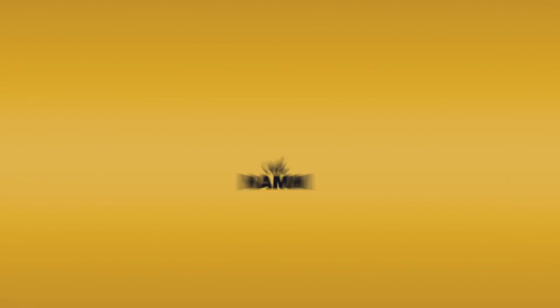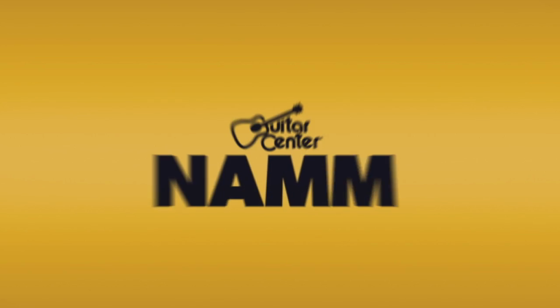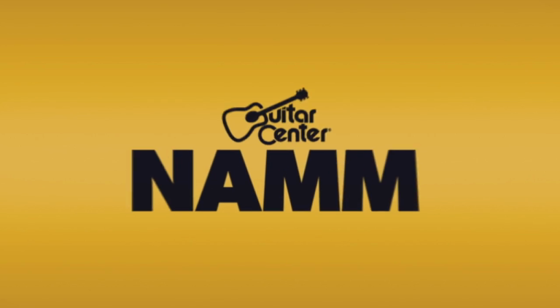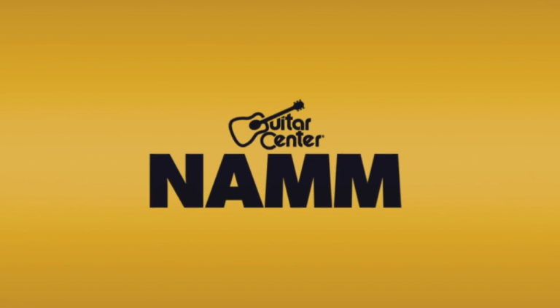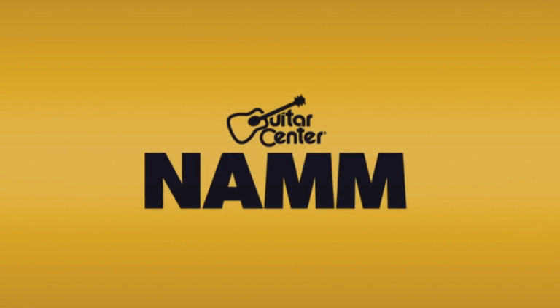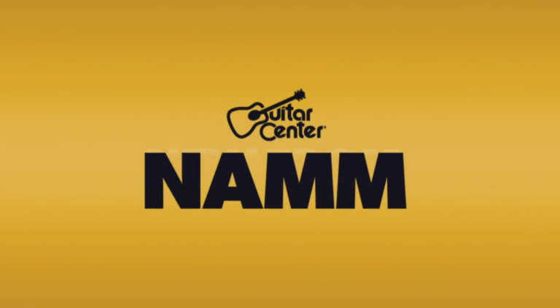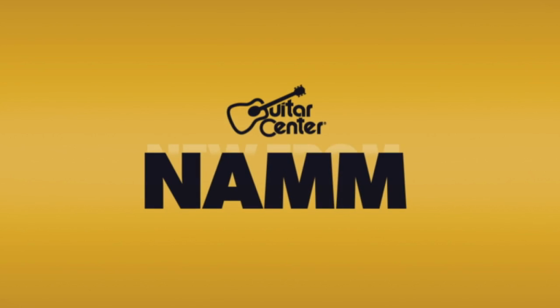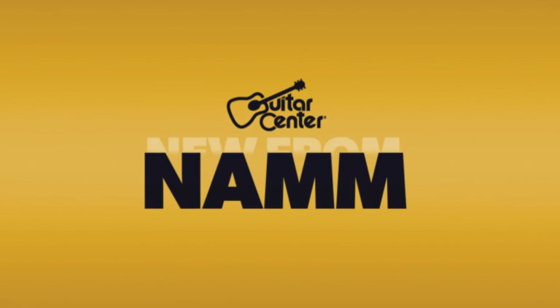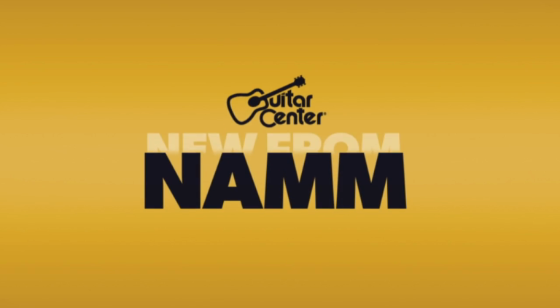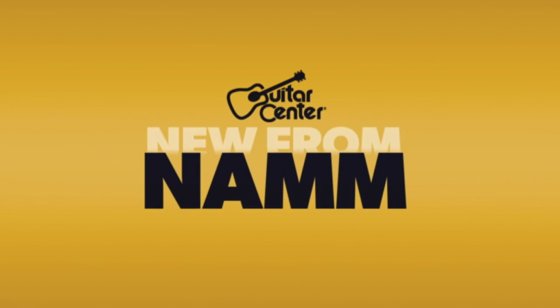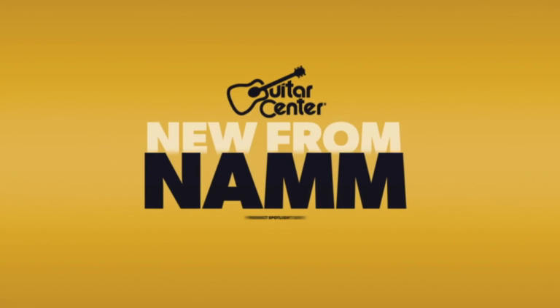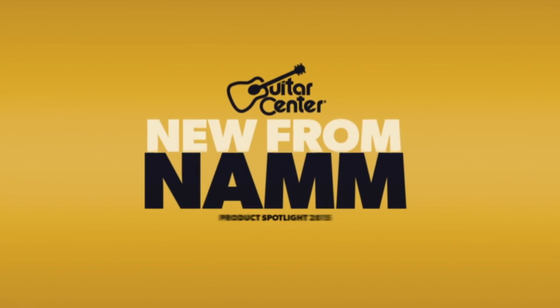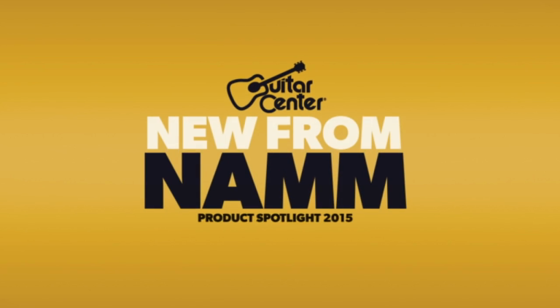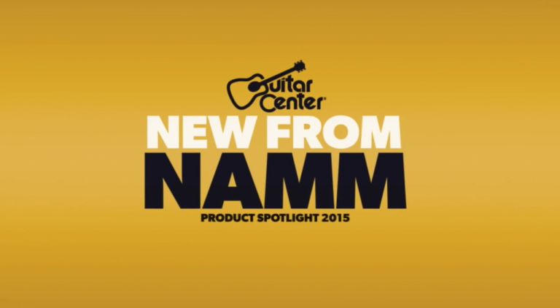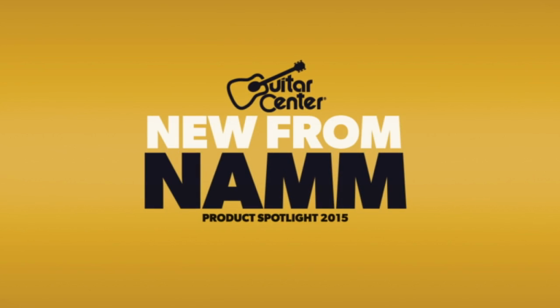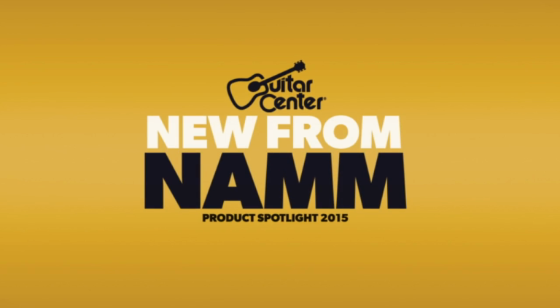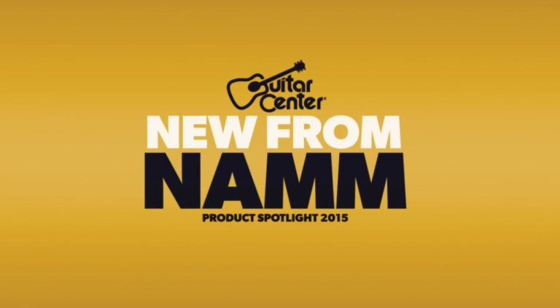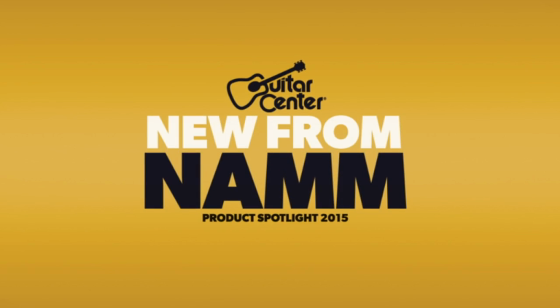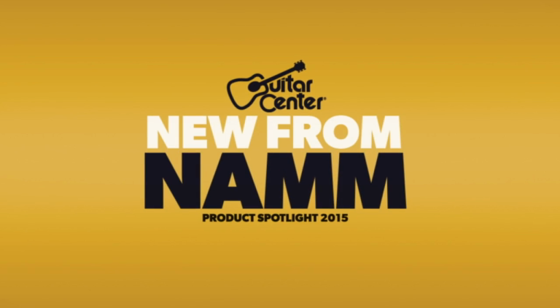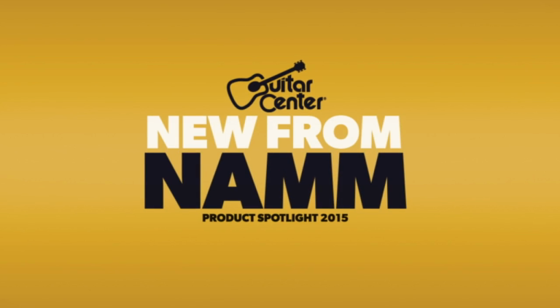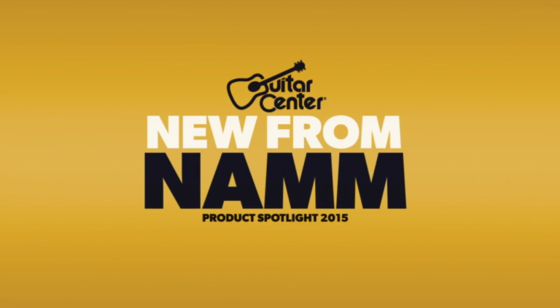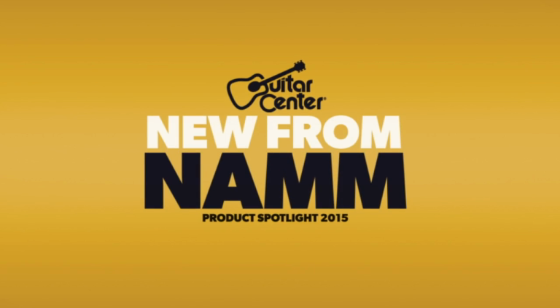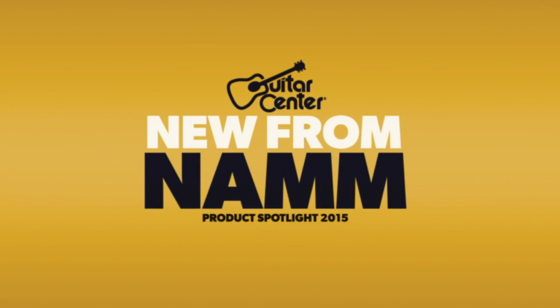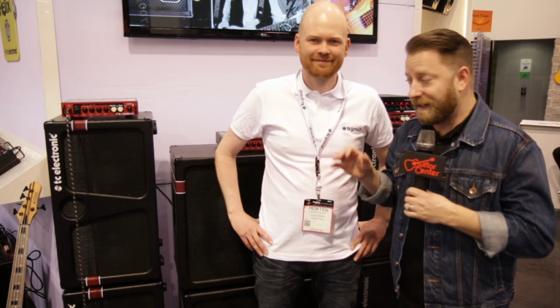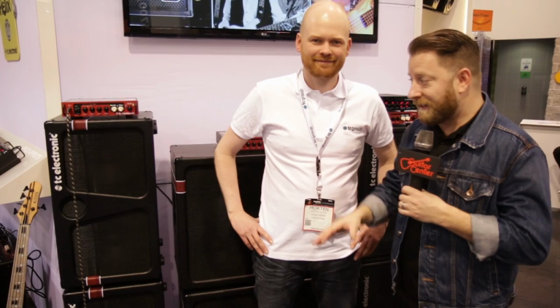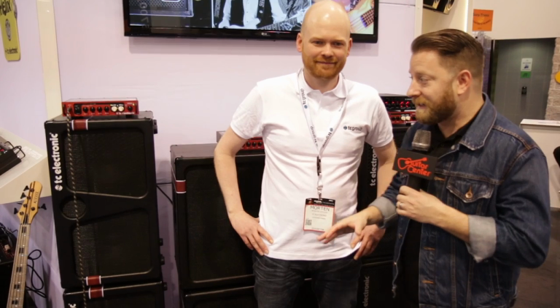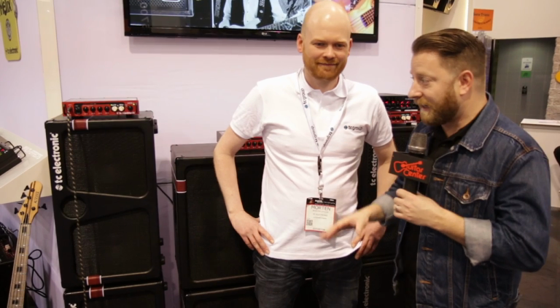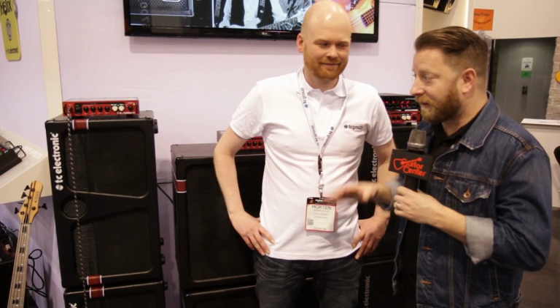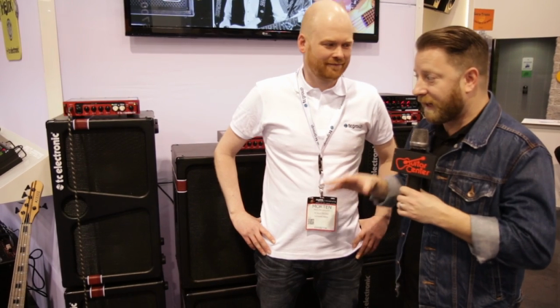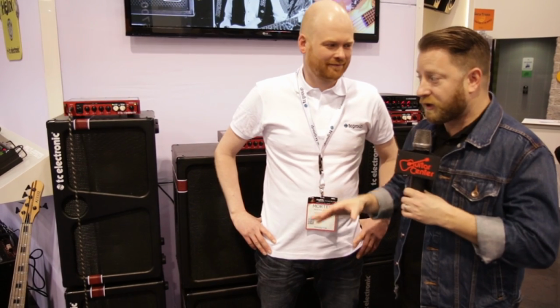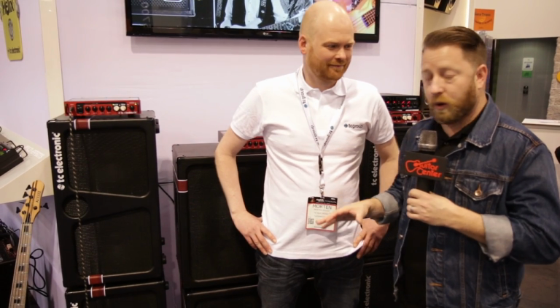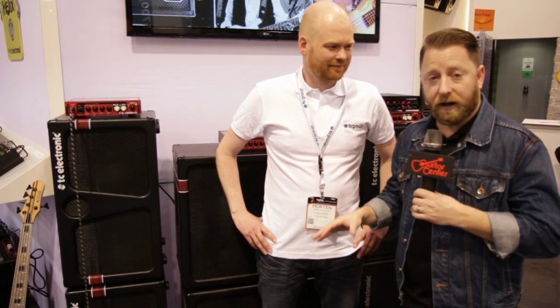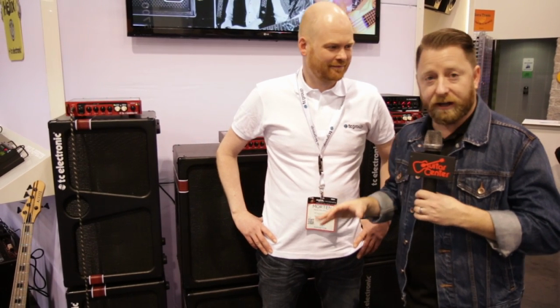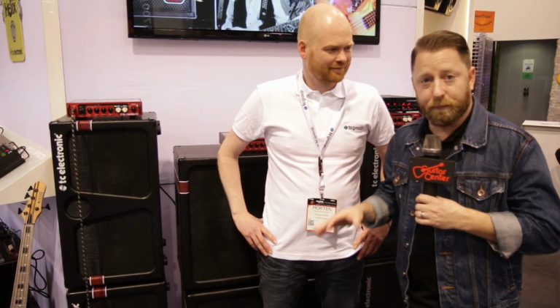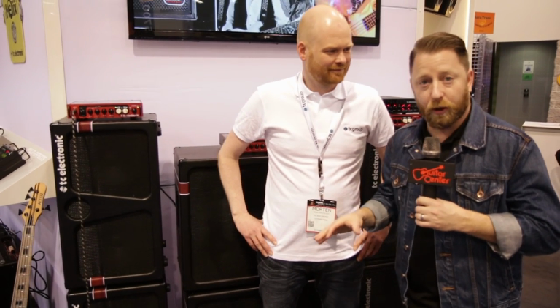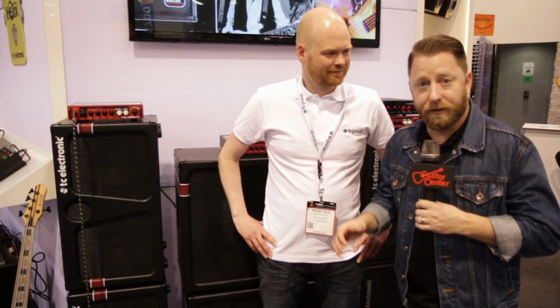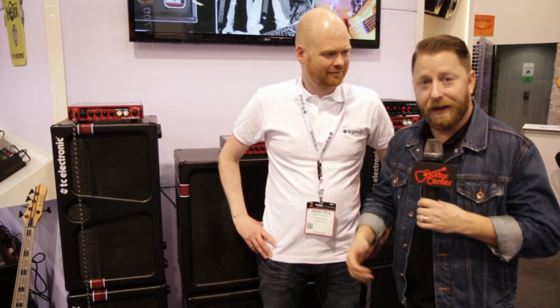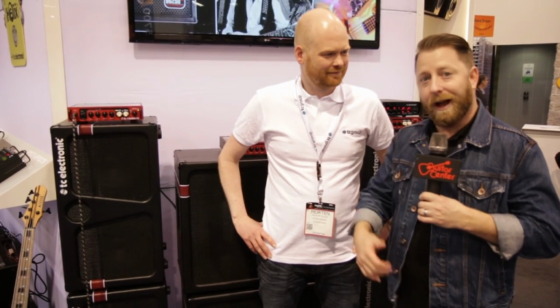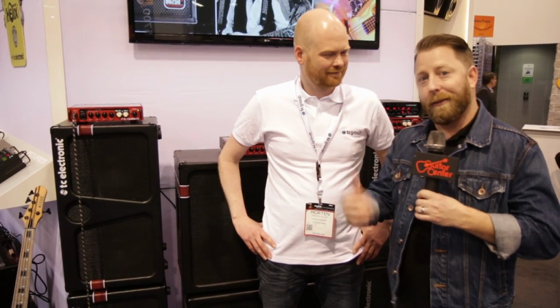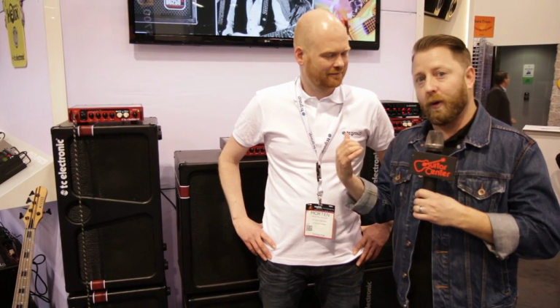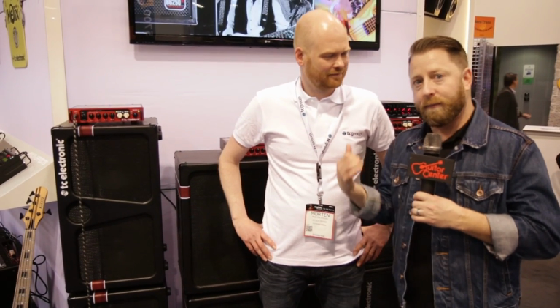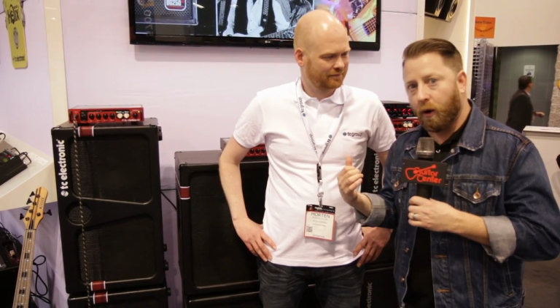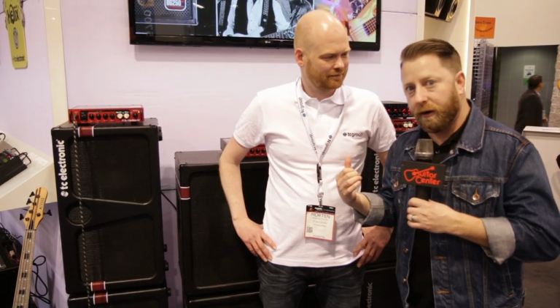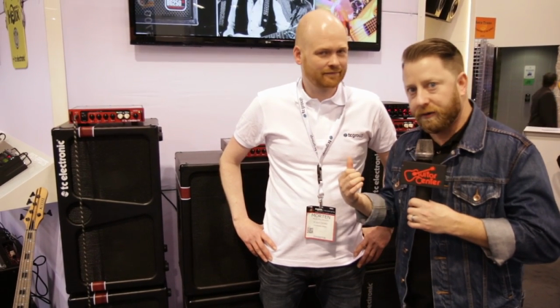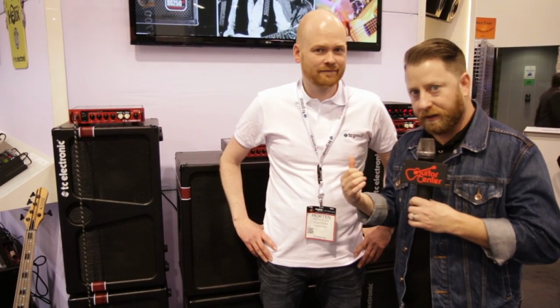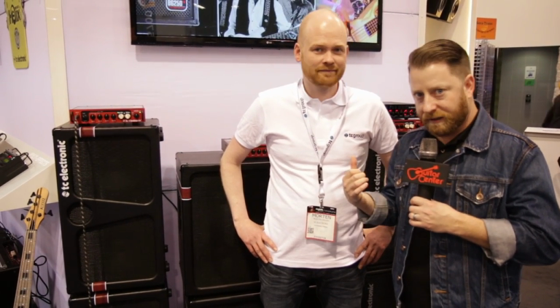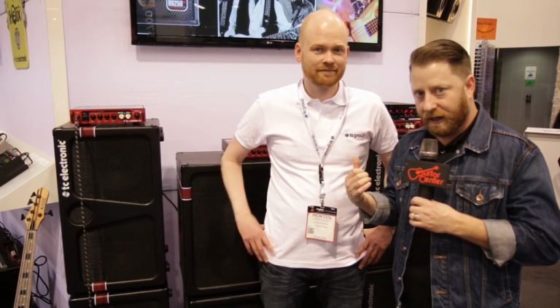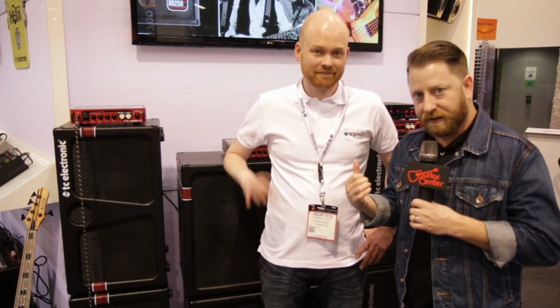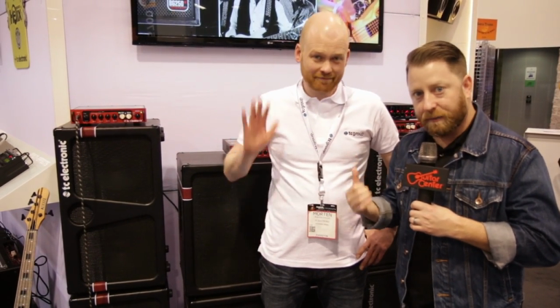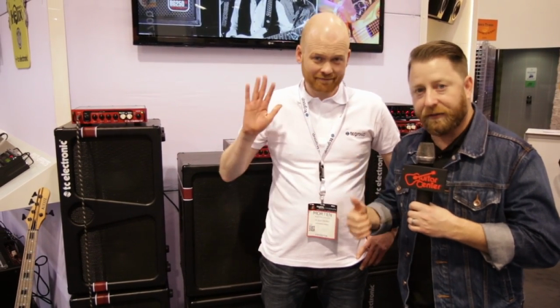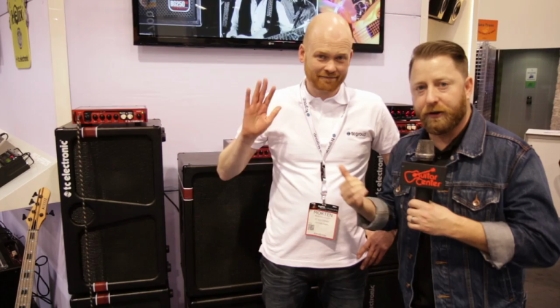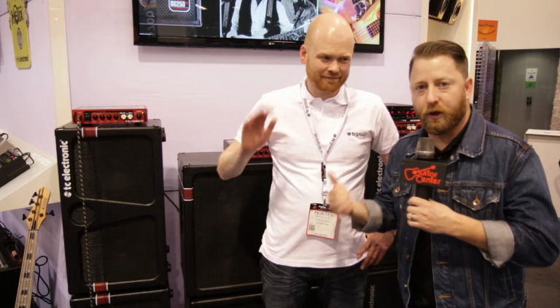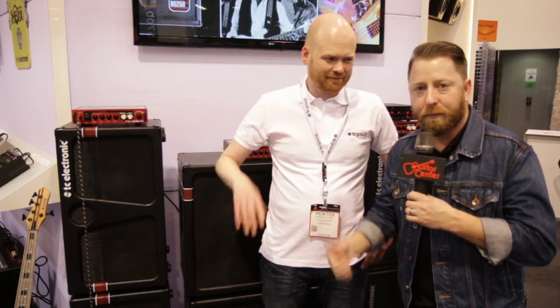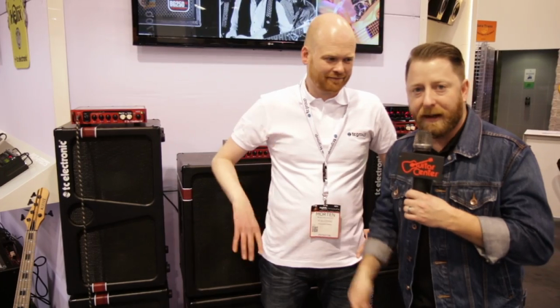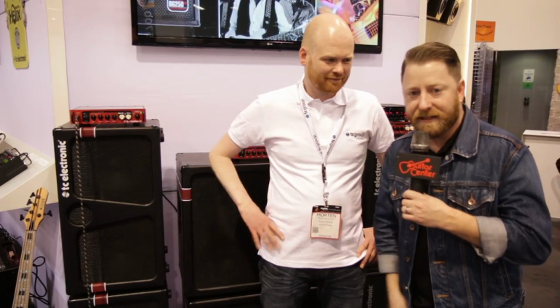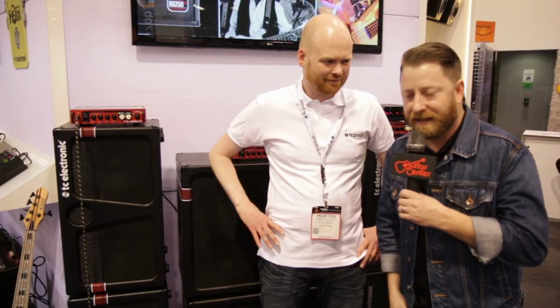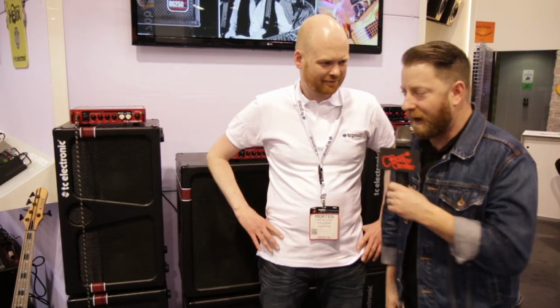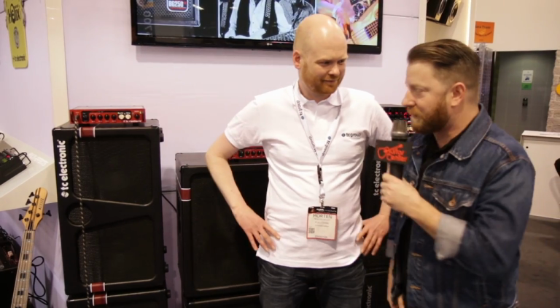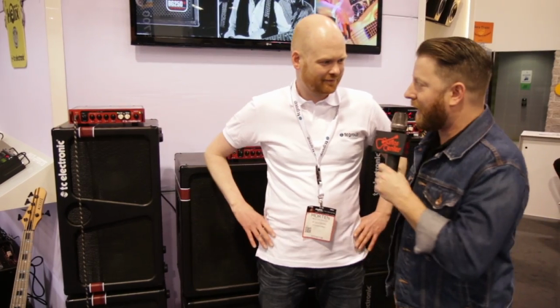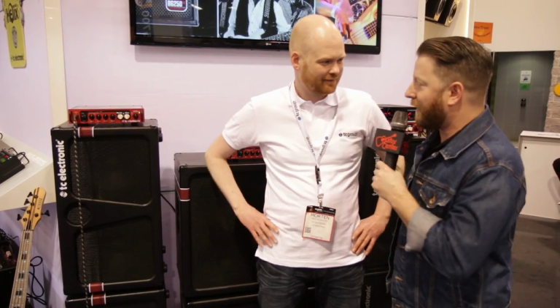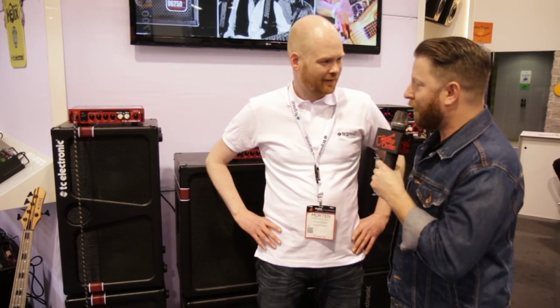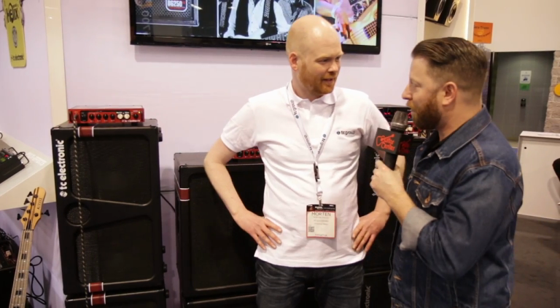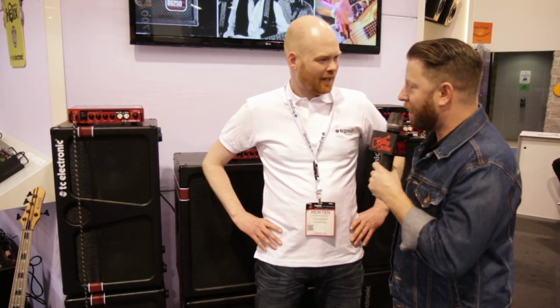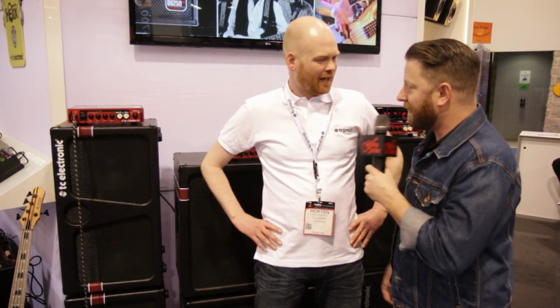Hi, this is Jeremy Cole with Guitar Center. We're here at the TC Electronic booth. I'm here with Morten who's gonna tell us about their new bass cabs. How you doing, Morten?